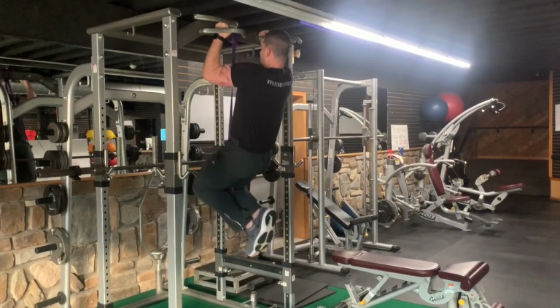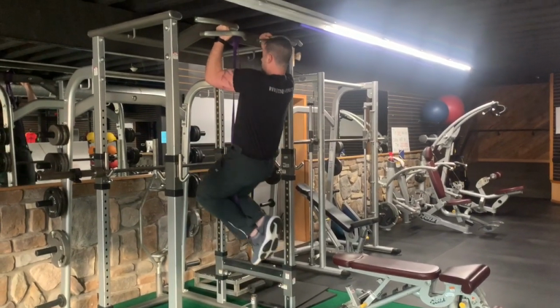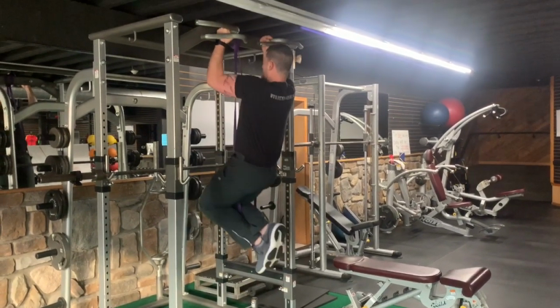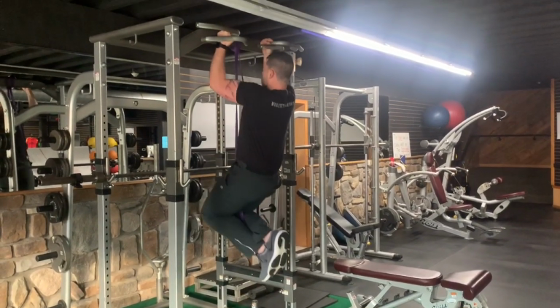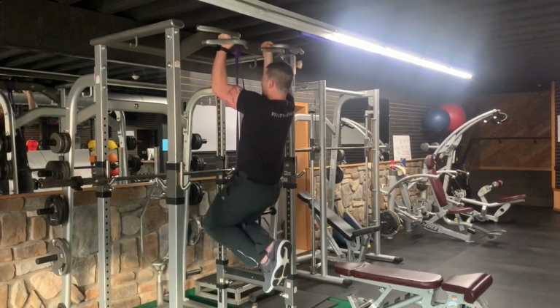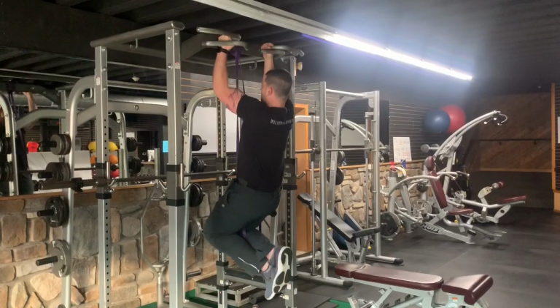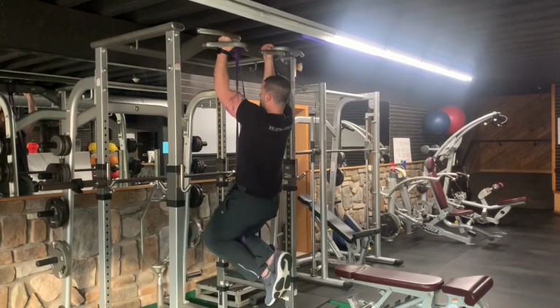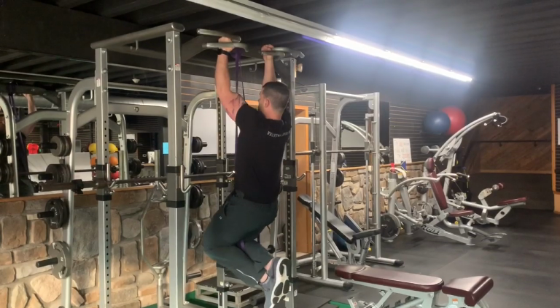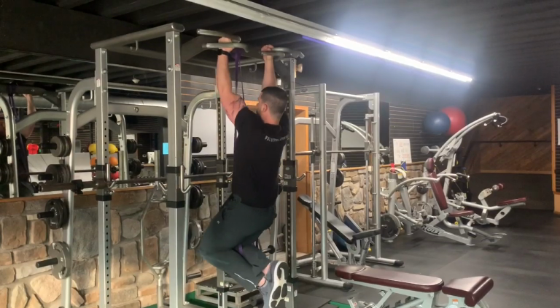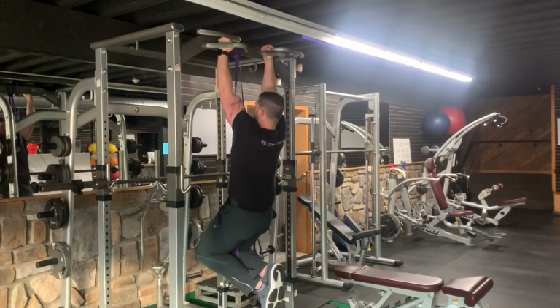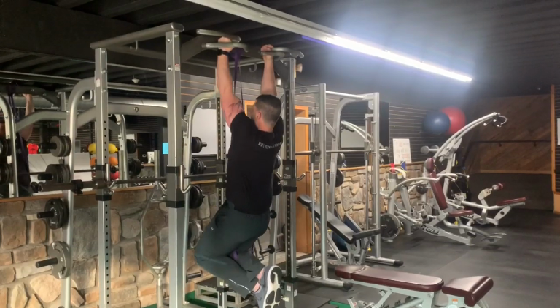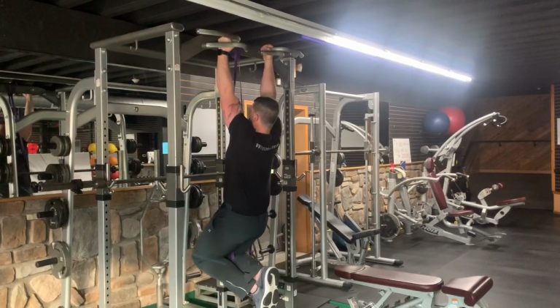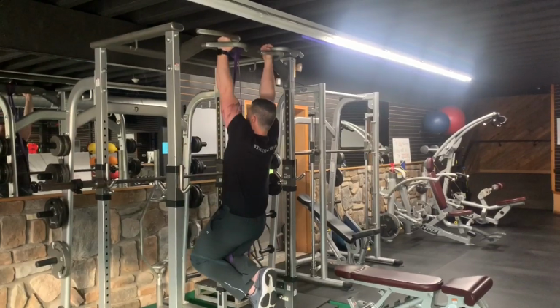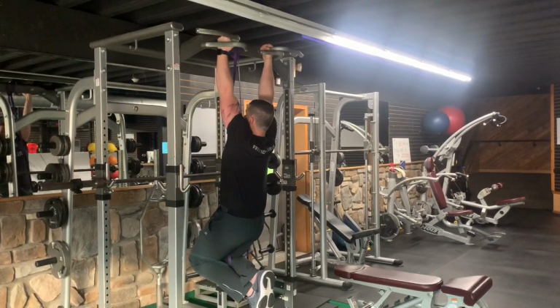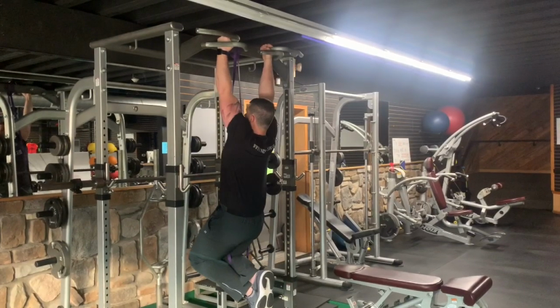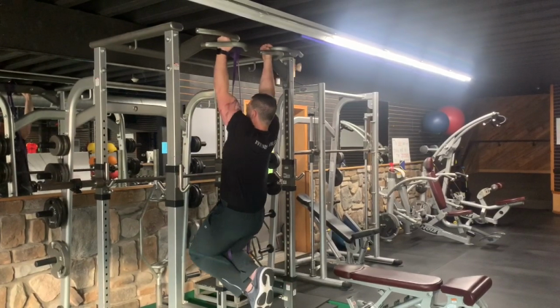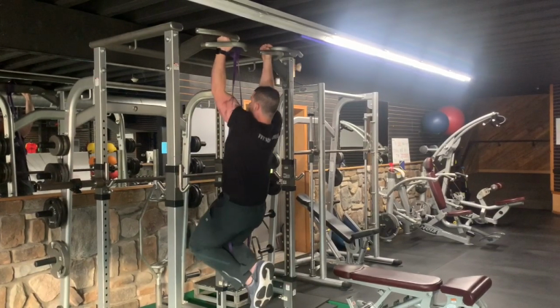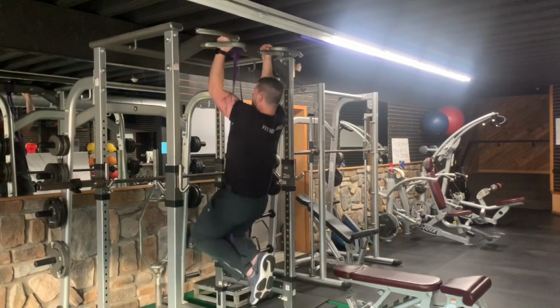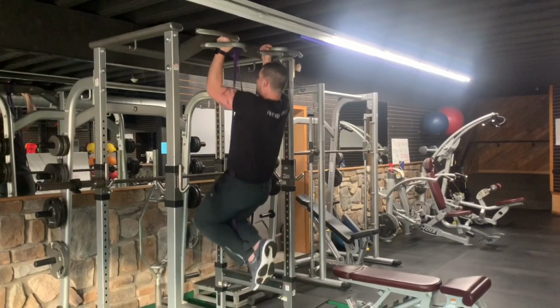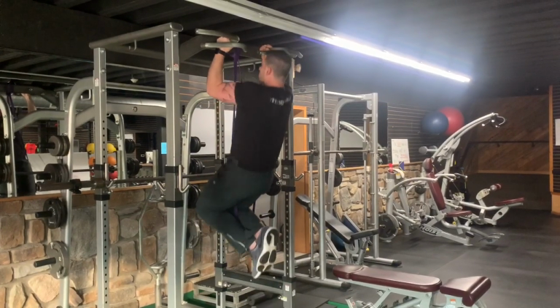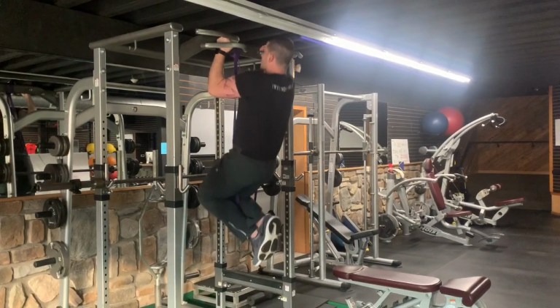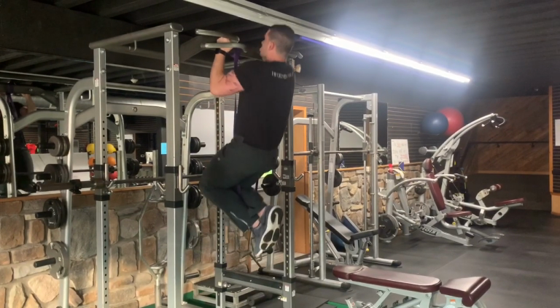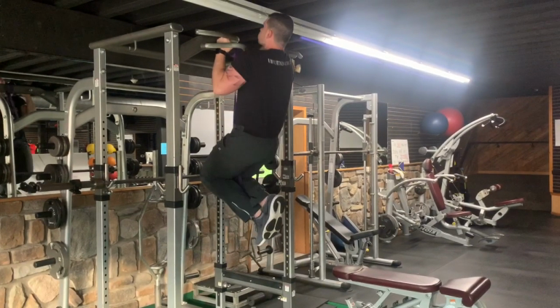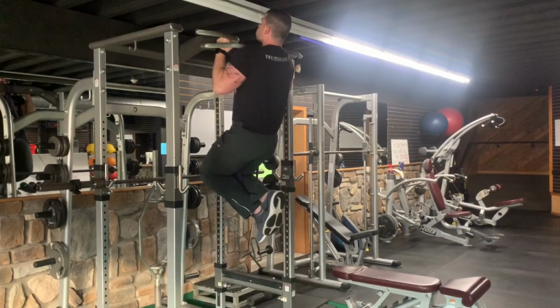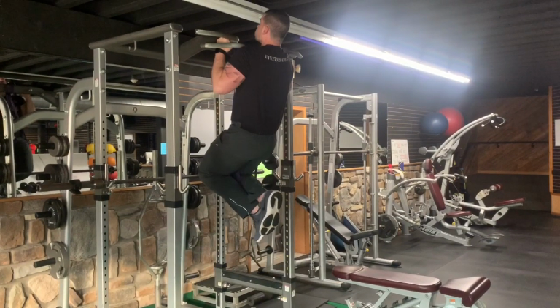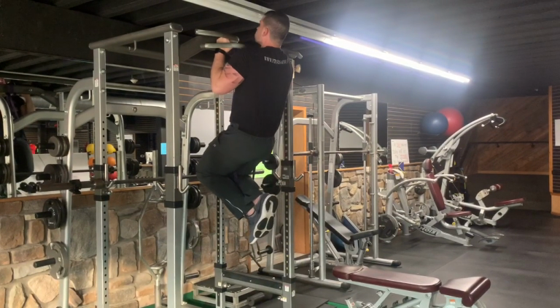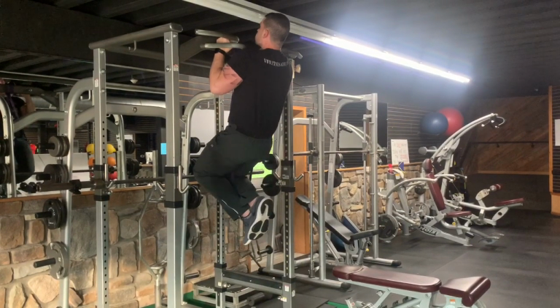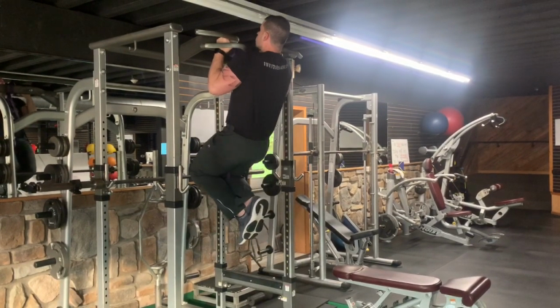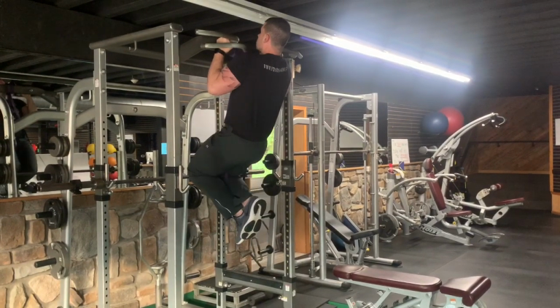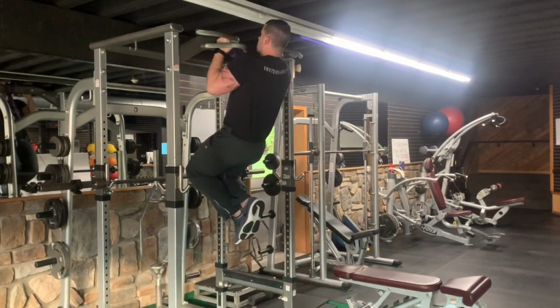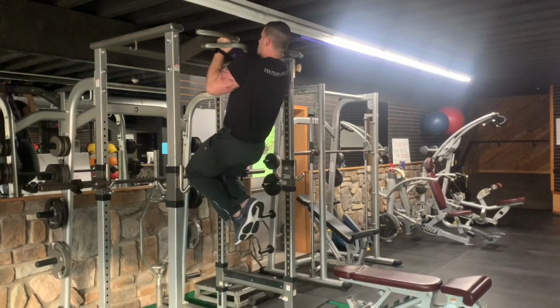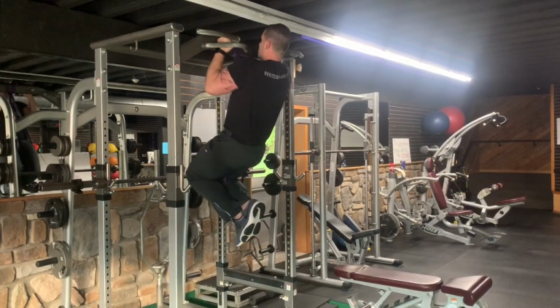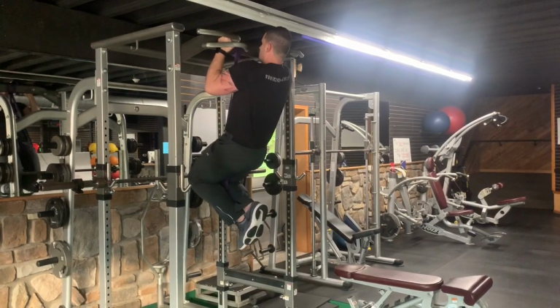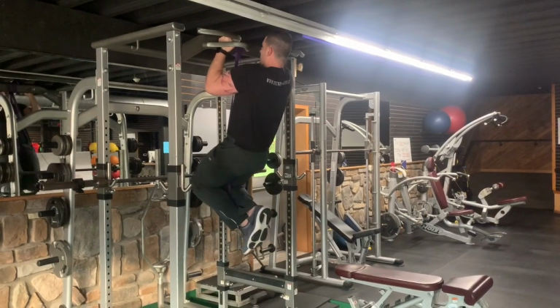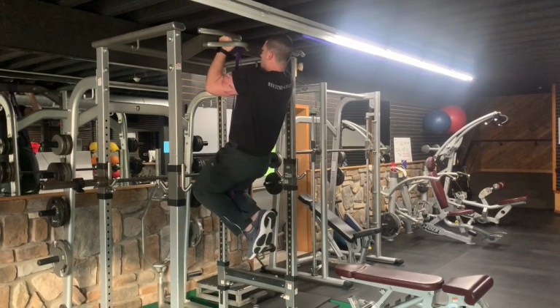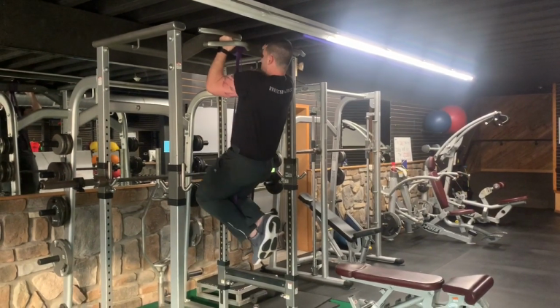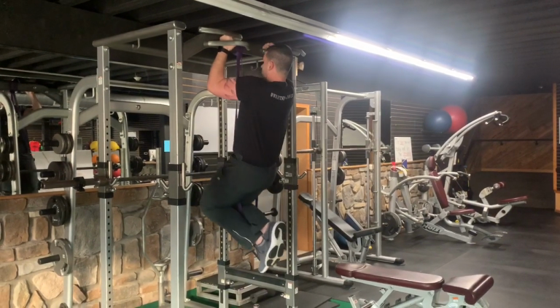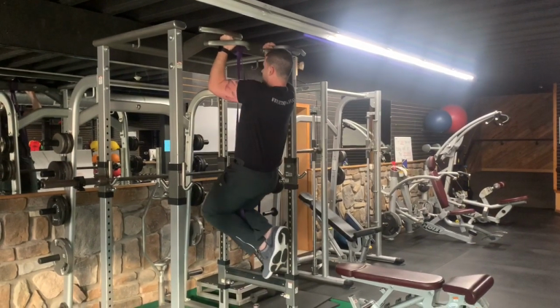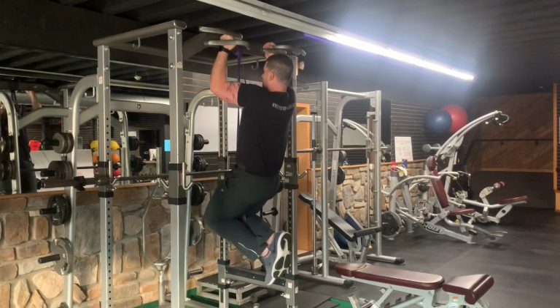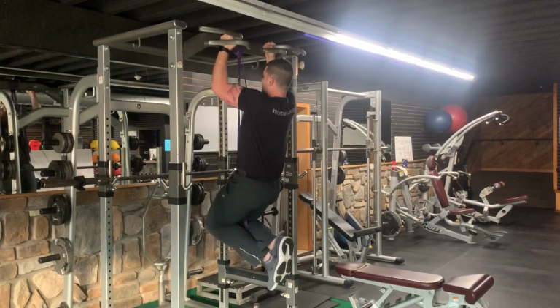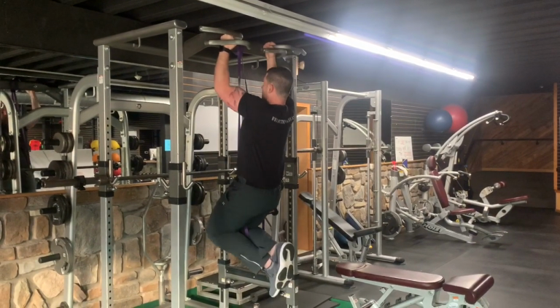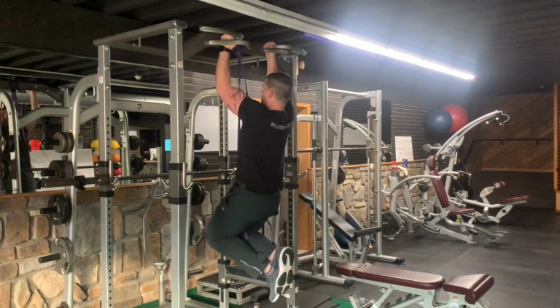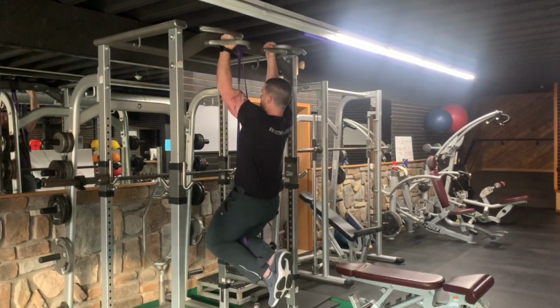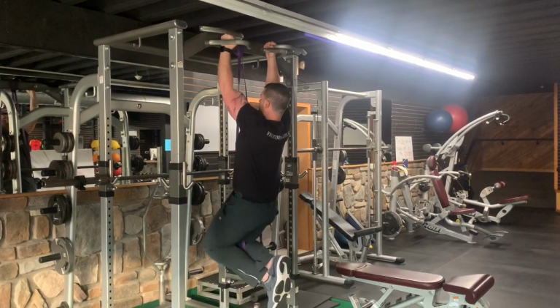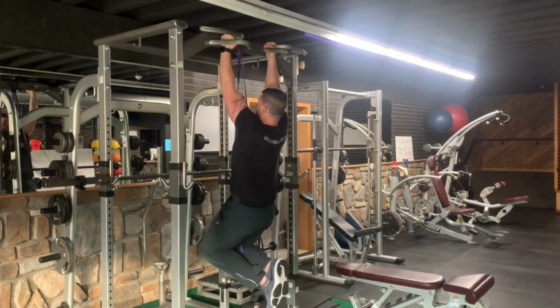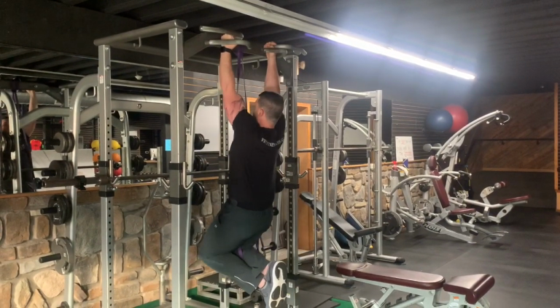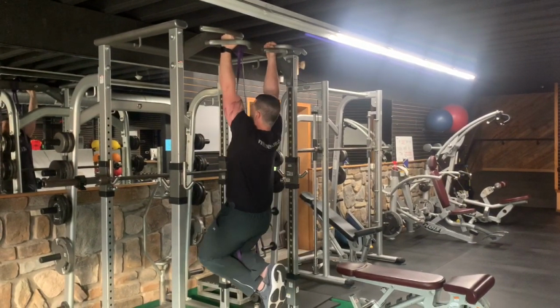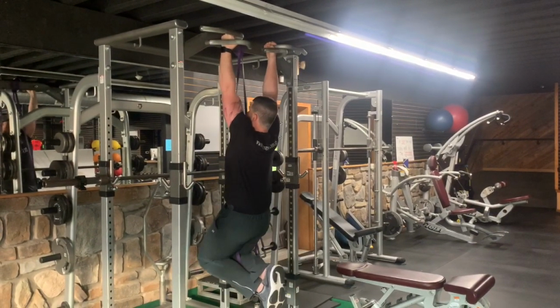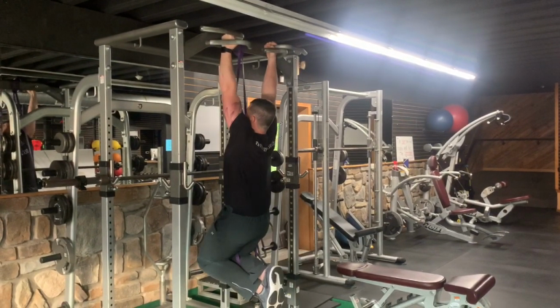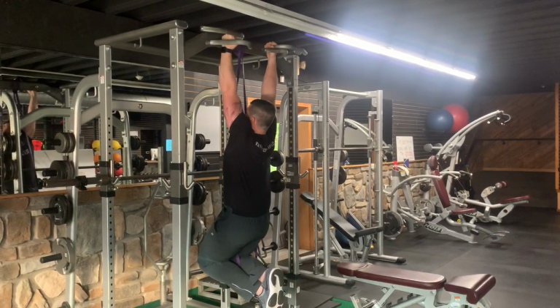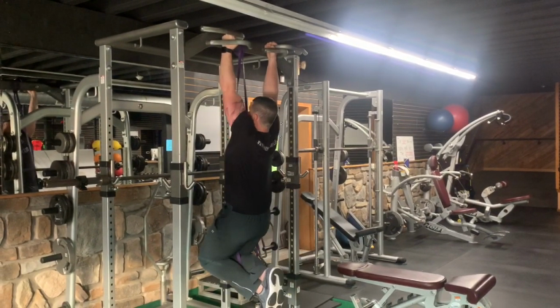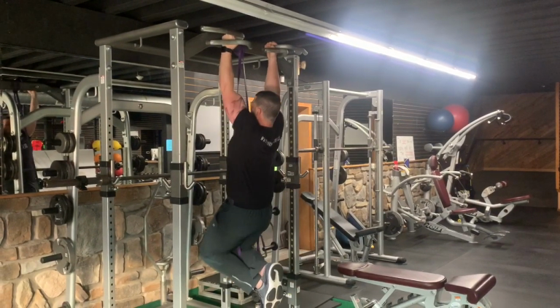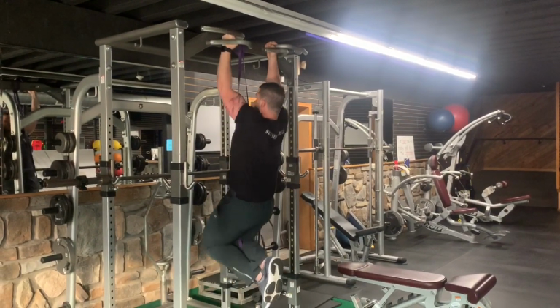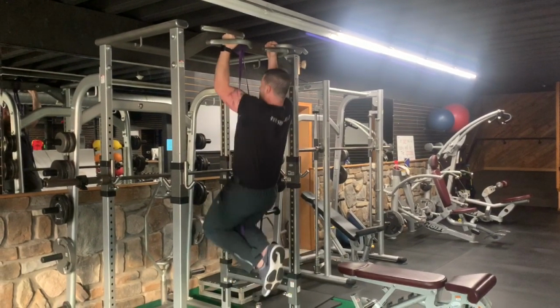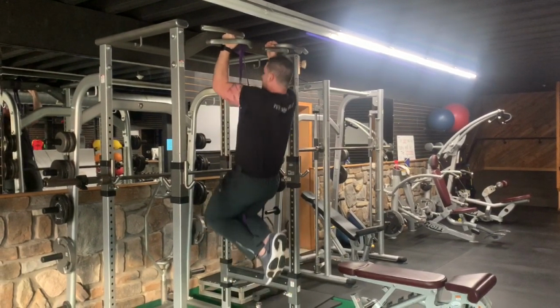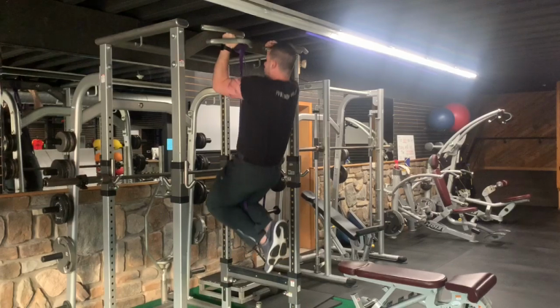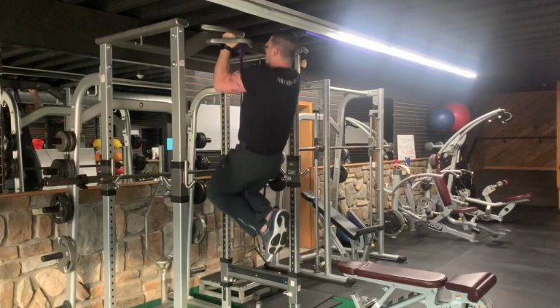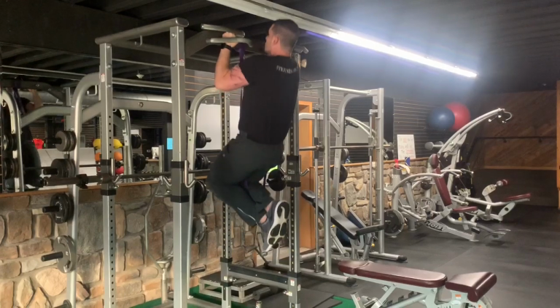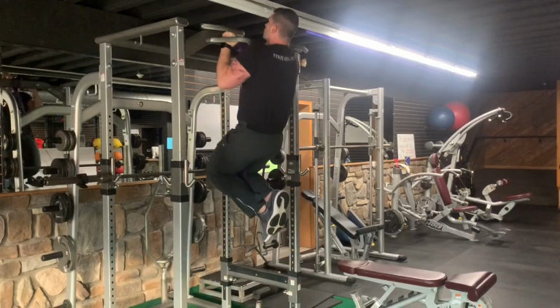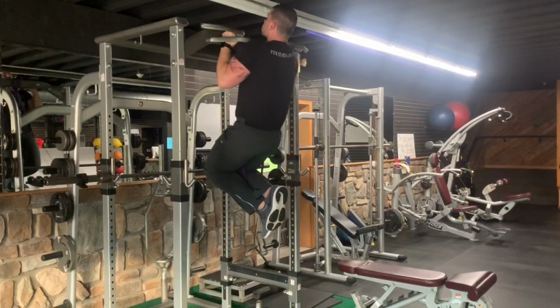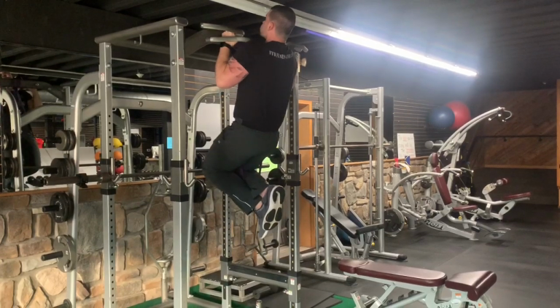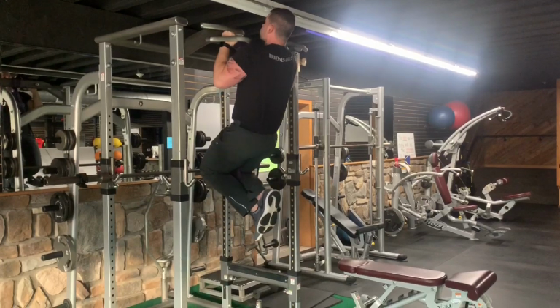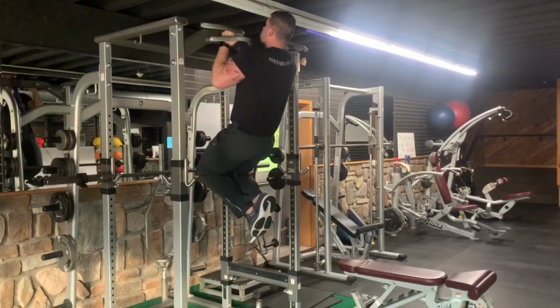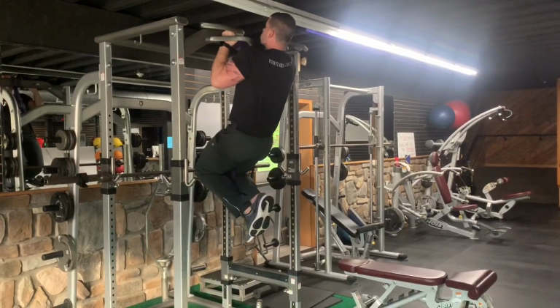You're gonna lower yourself down, squeeze through the lats, keep the core nice and tight, and breathe out as you come up.